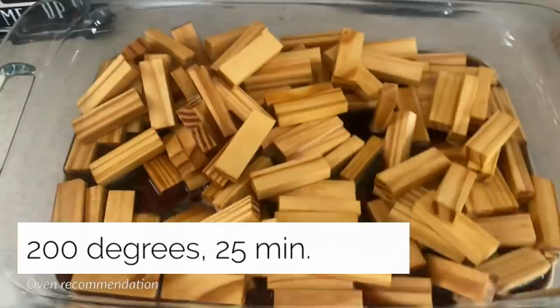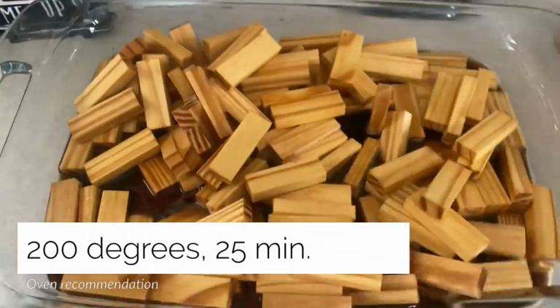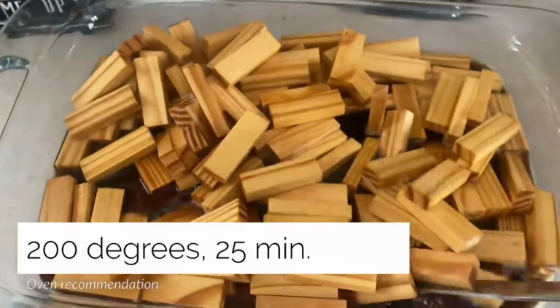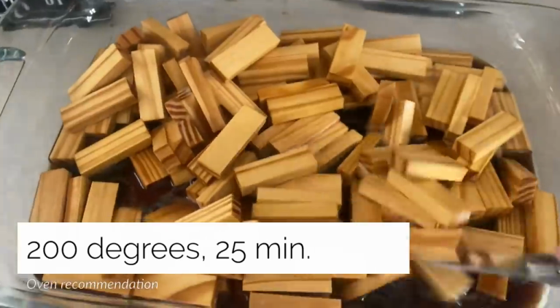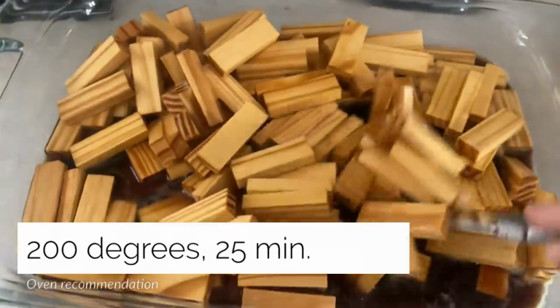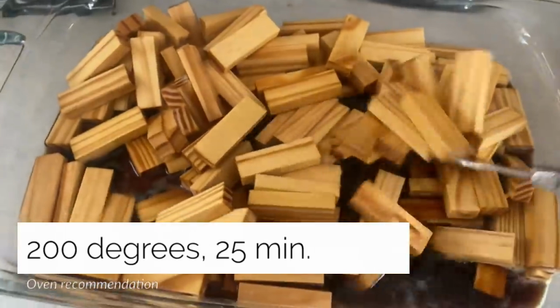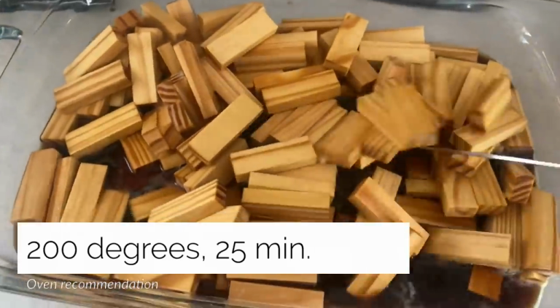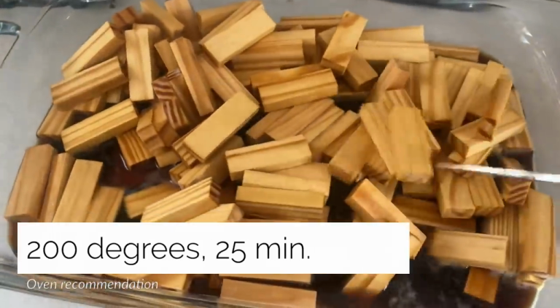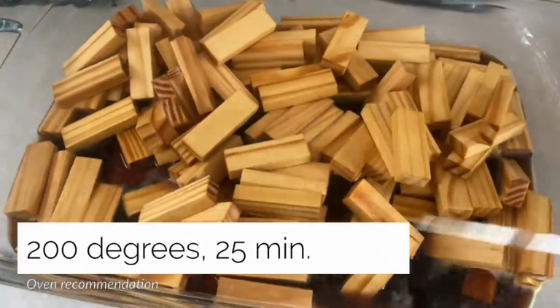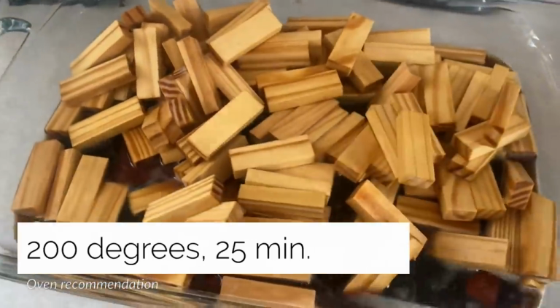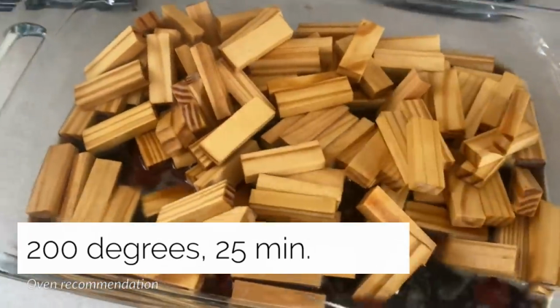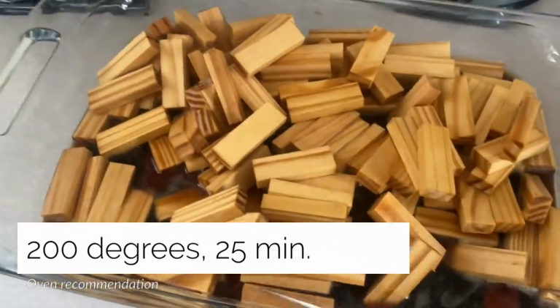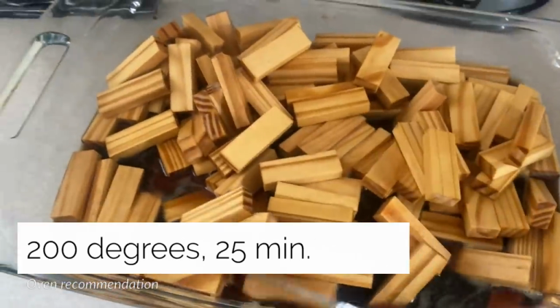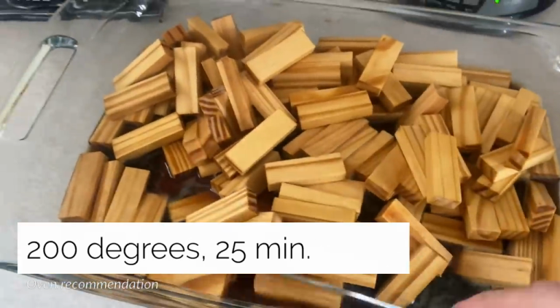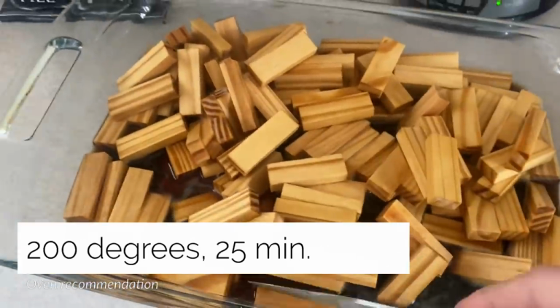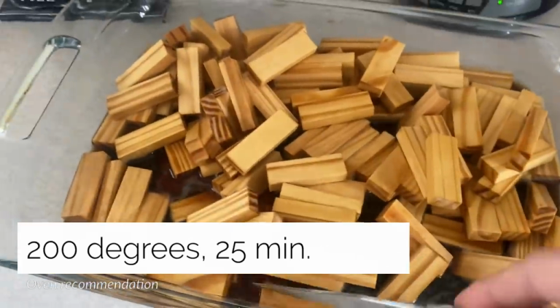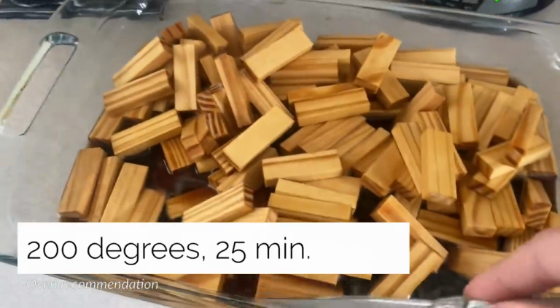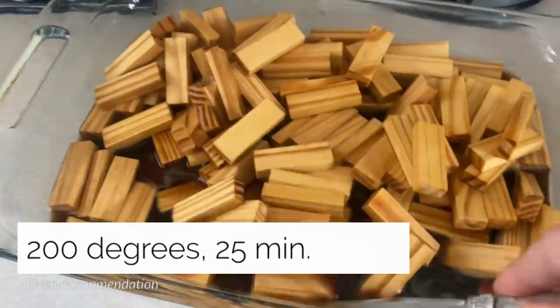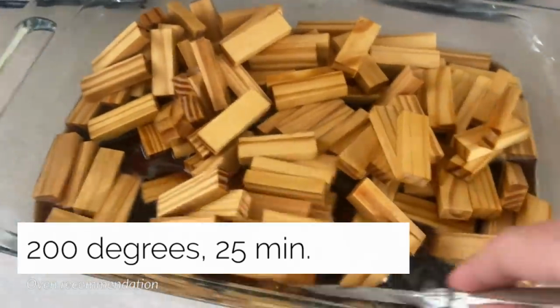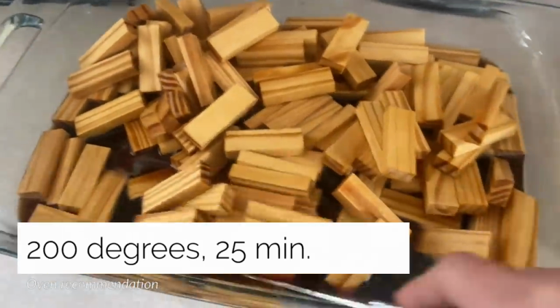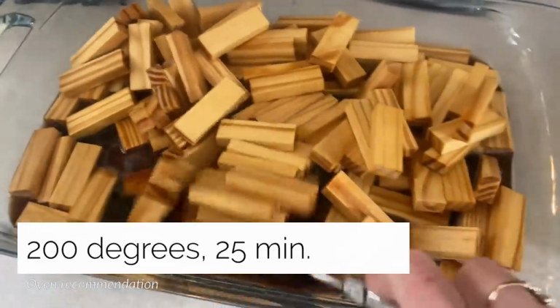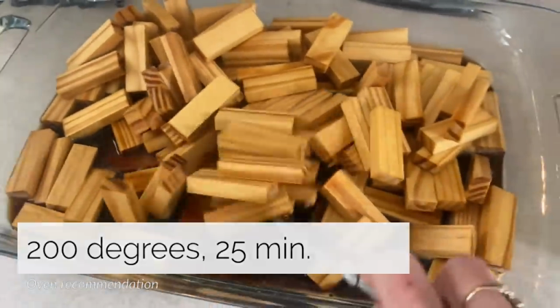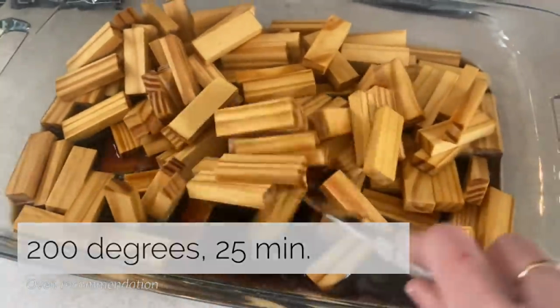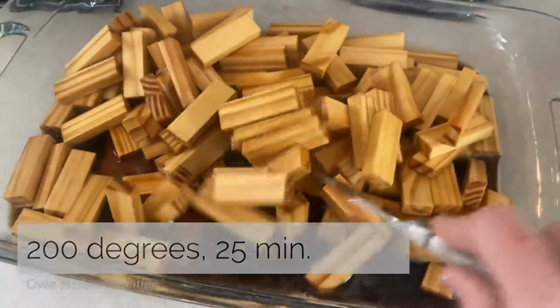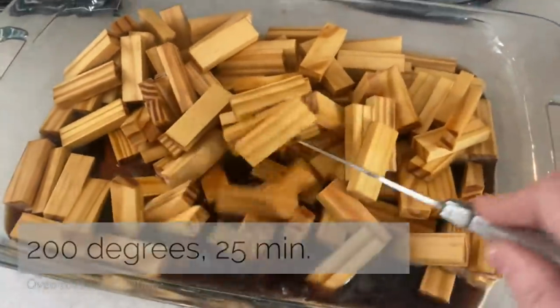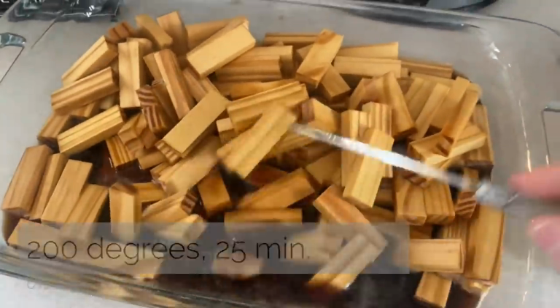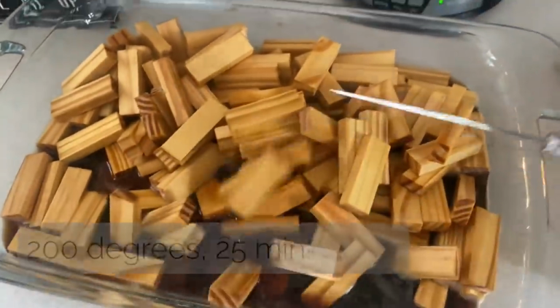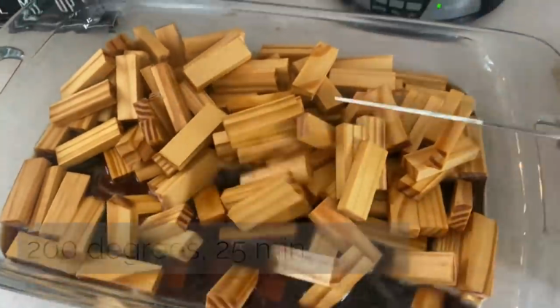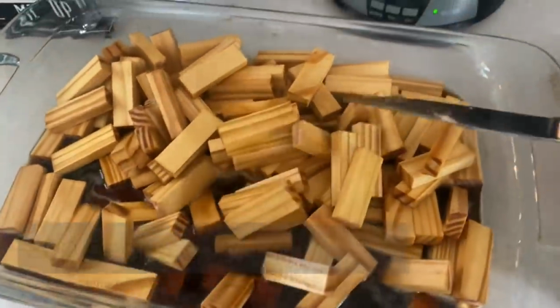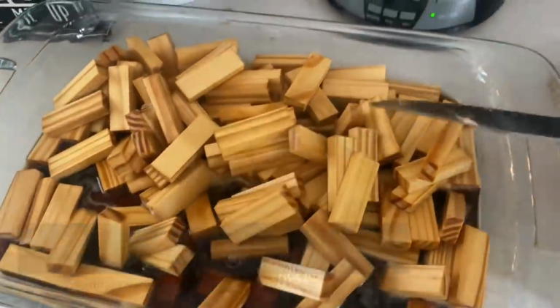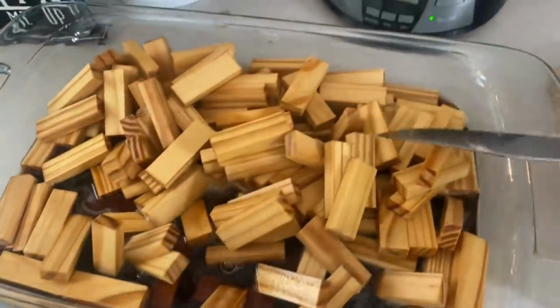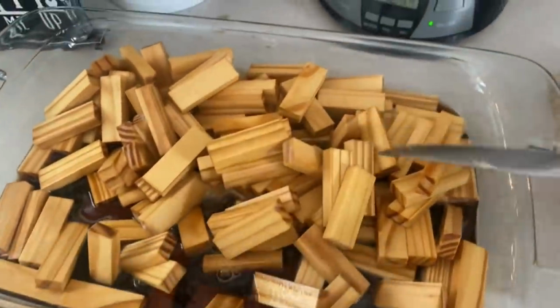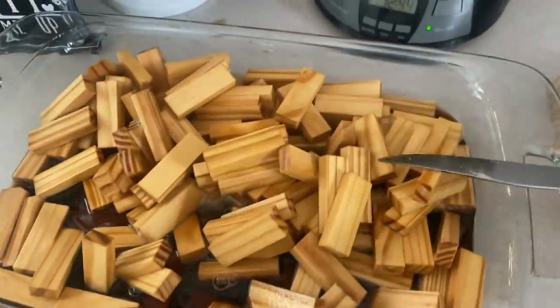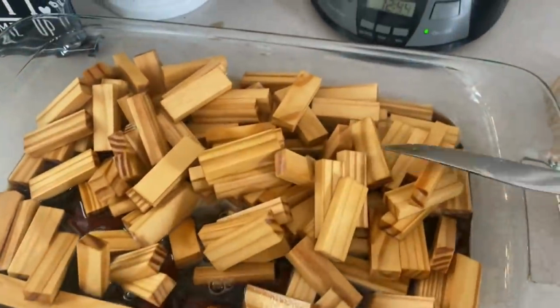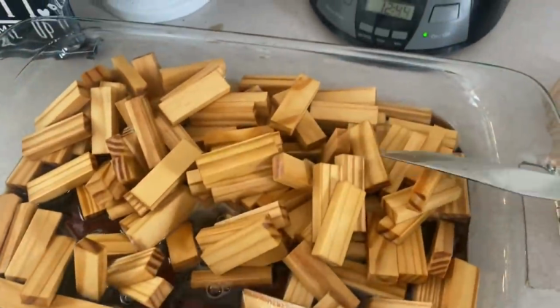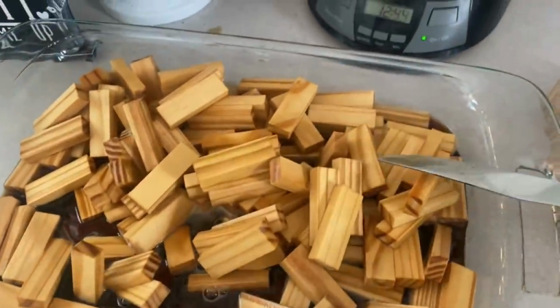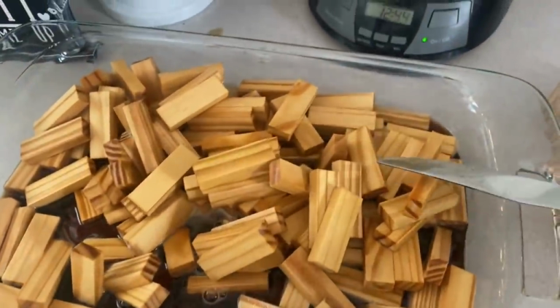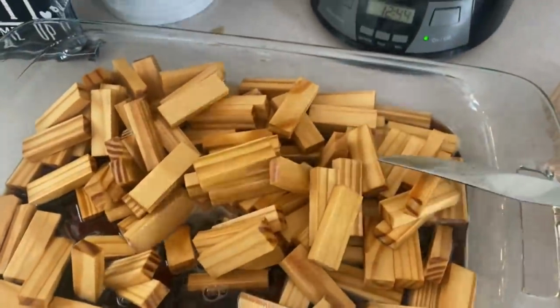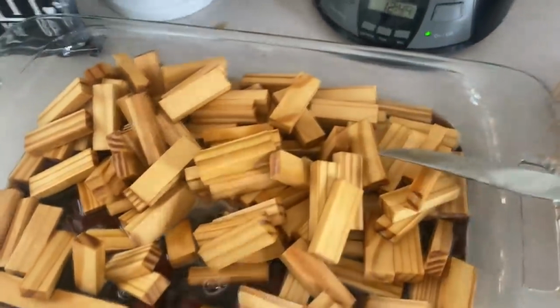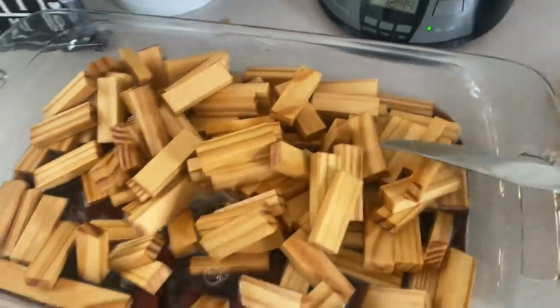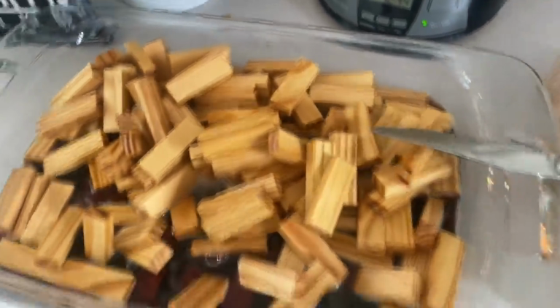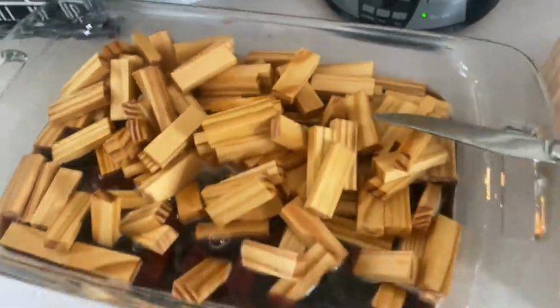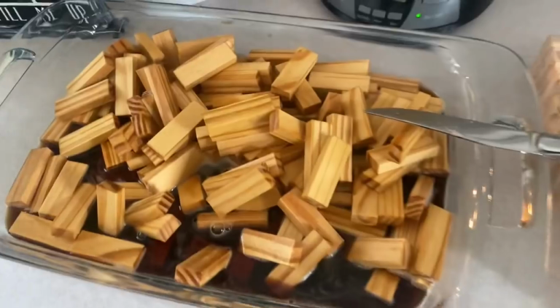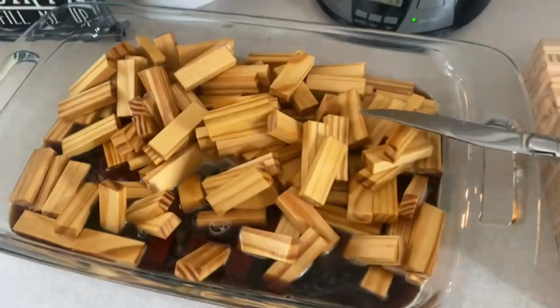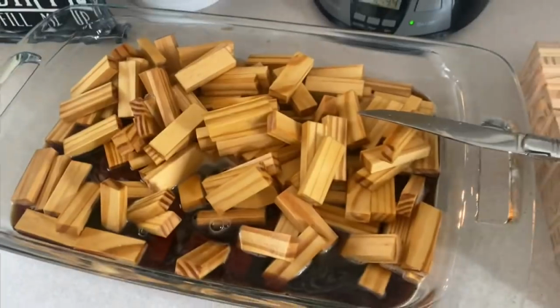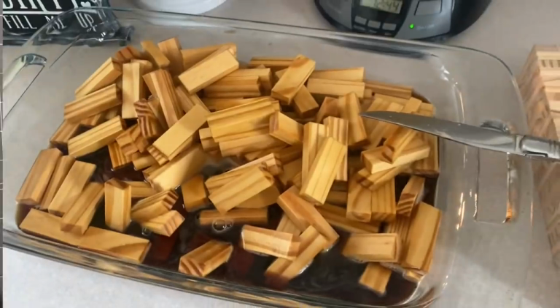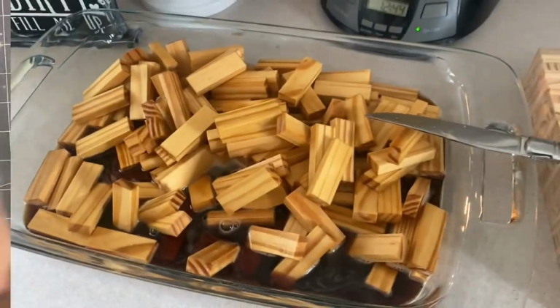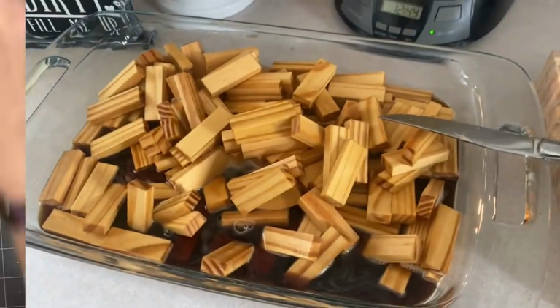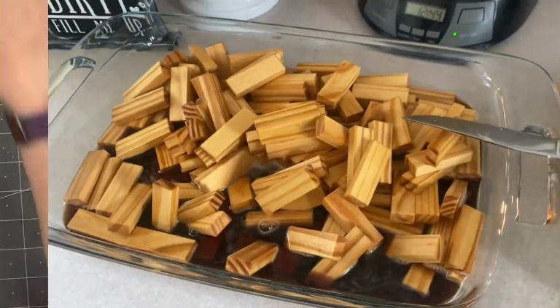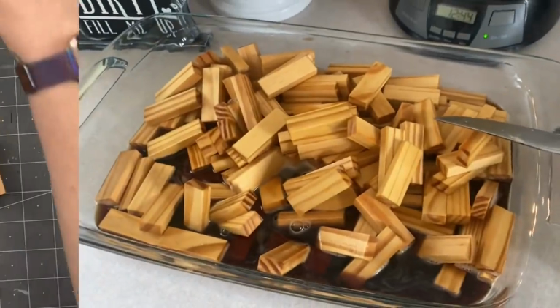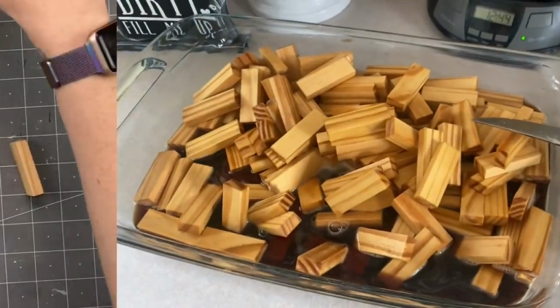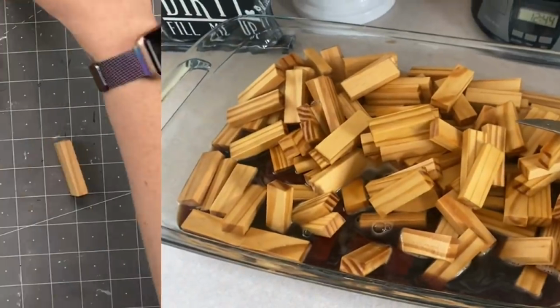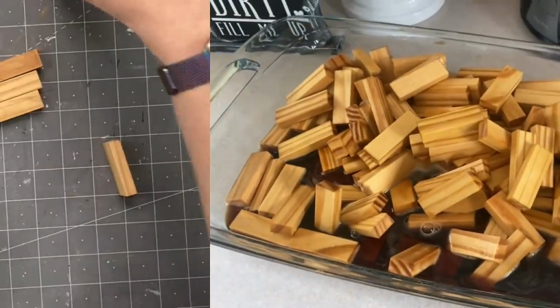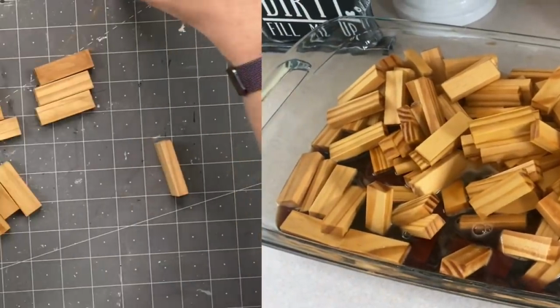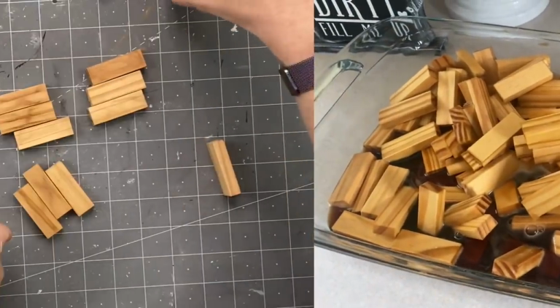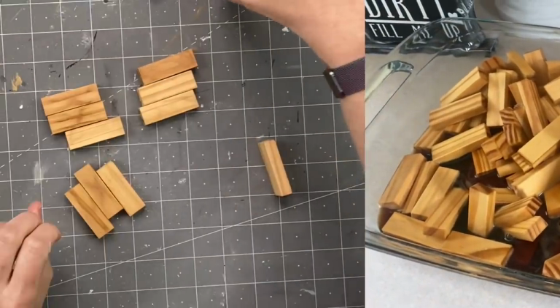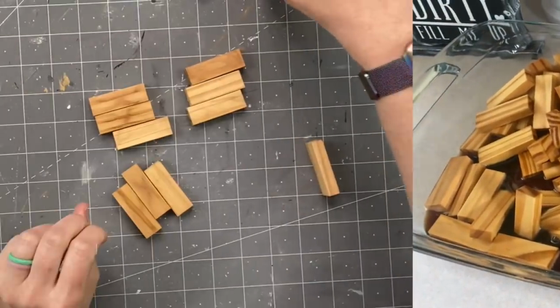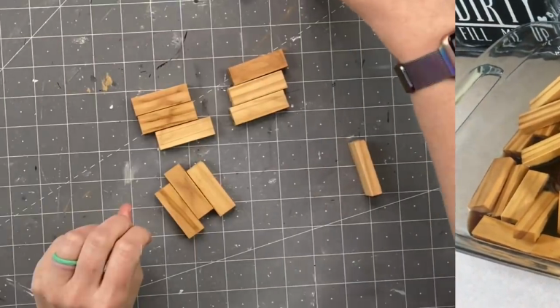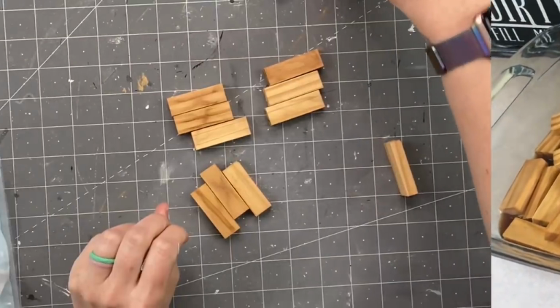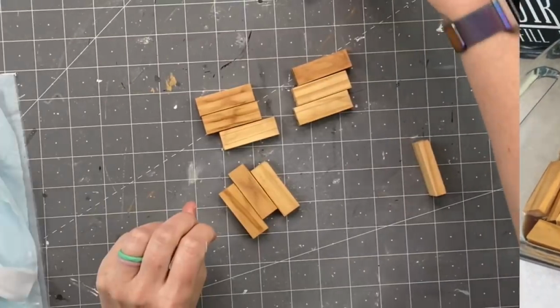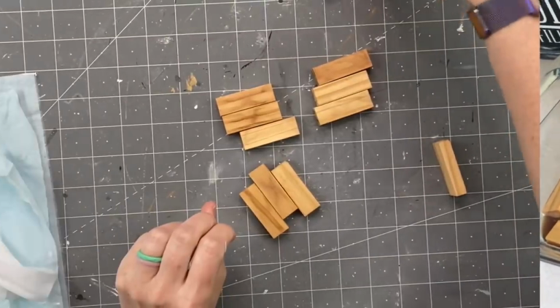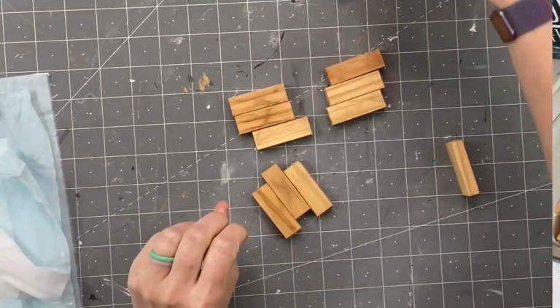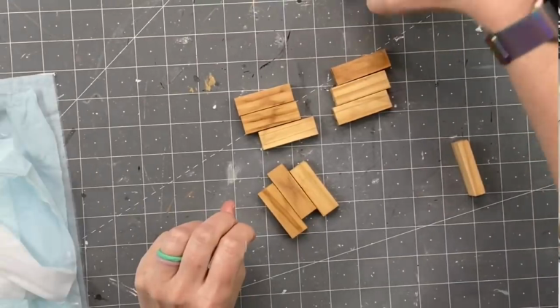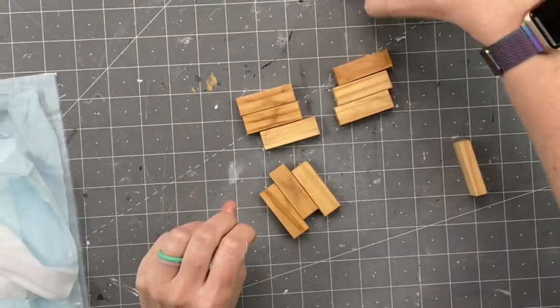I usually leave them in for about five minutes or so to soak up all that, and they will stay like this color. I think this color is absolutely beautiful. If you don't have stain, this is a great way to color your Jenga blocks. If it's sunny outside they dry so fast, but I'm going to pop mine in the oven. I'll let you know what temperature and how long I put them in so they thoroughly dry.